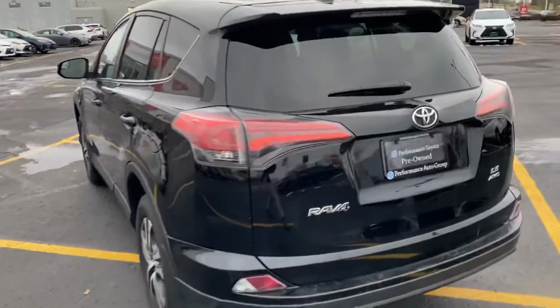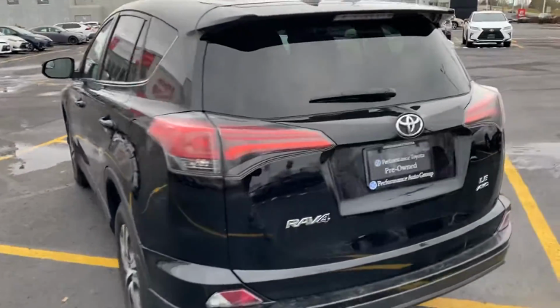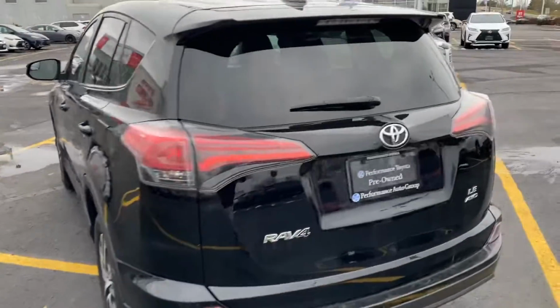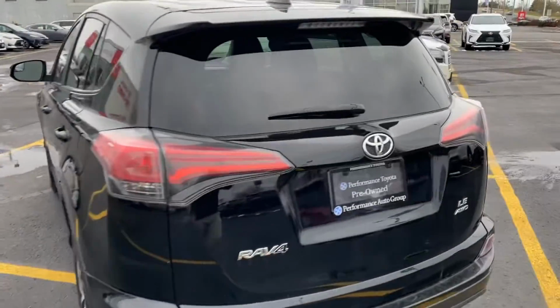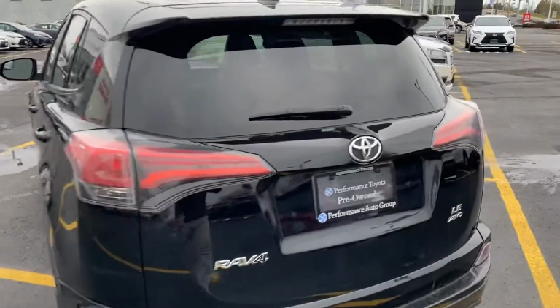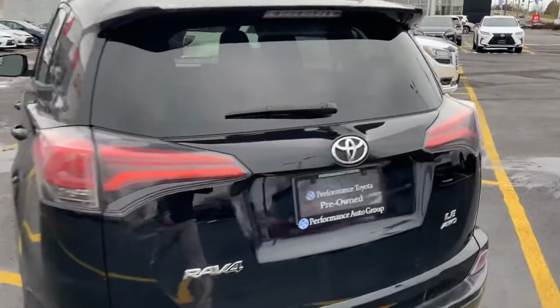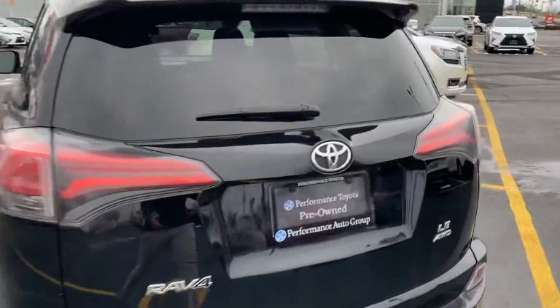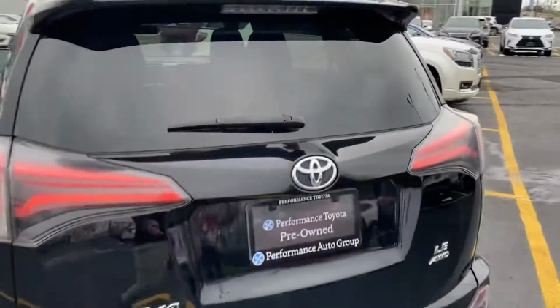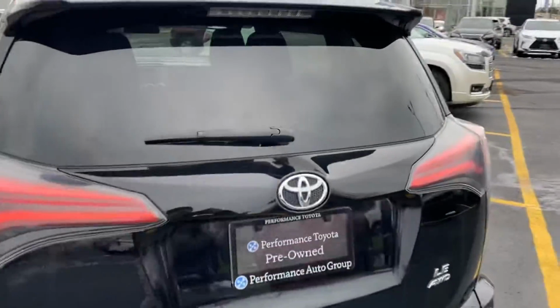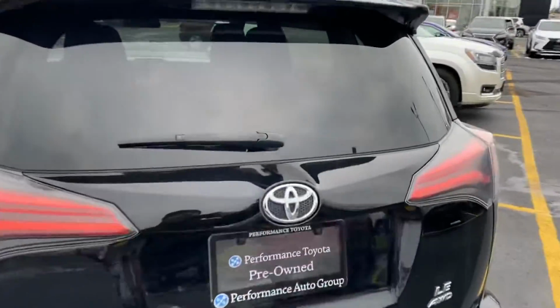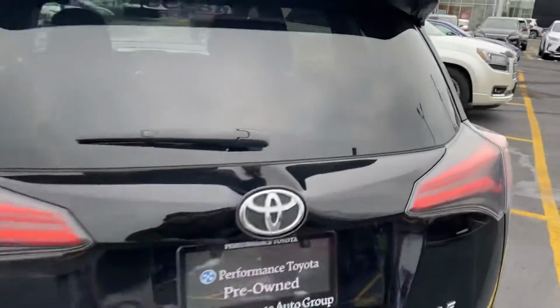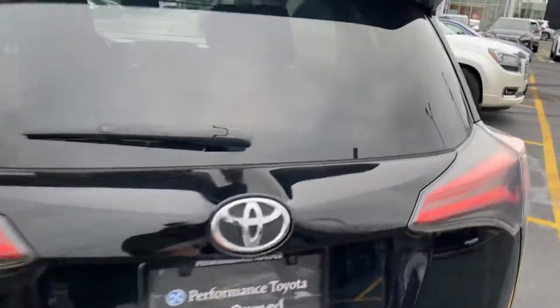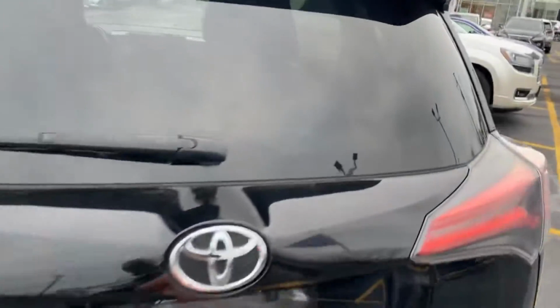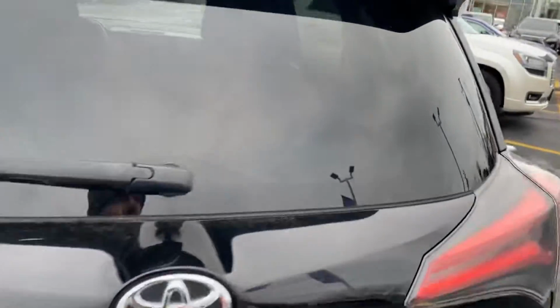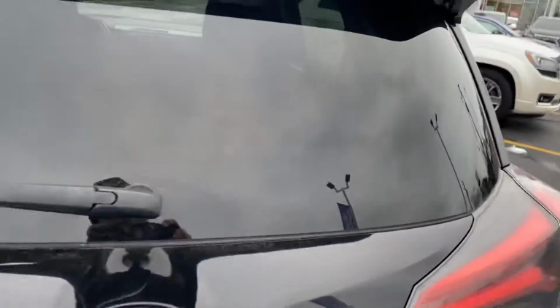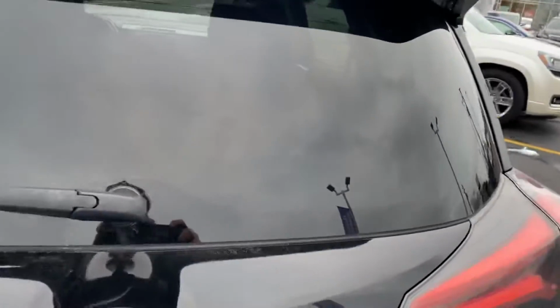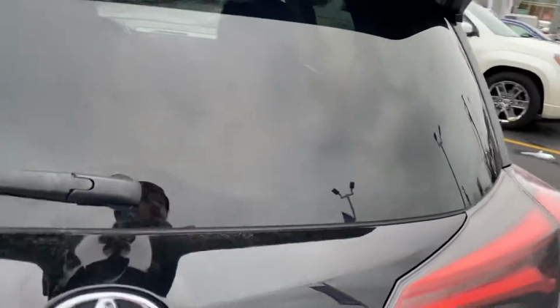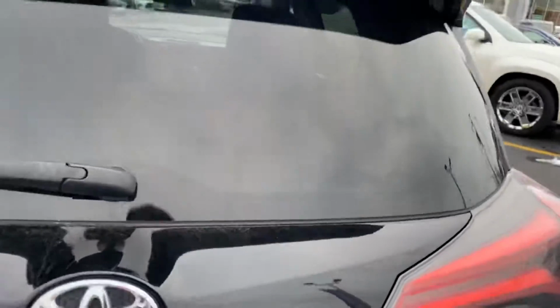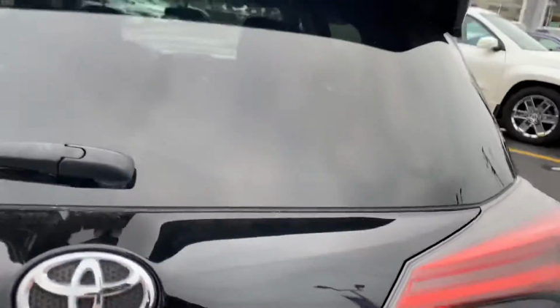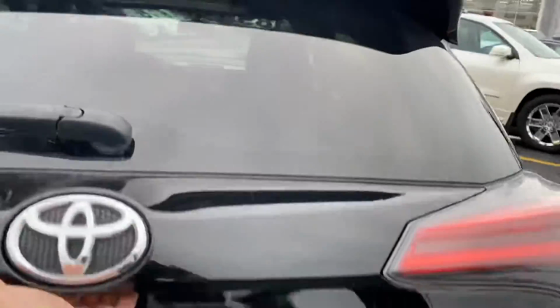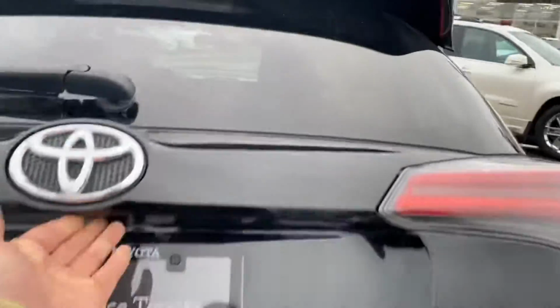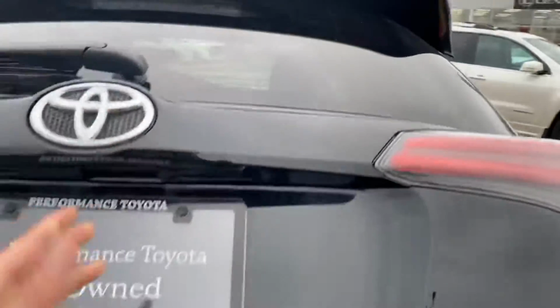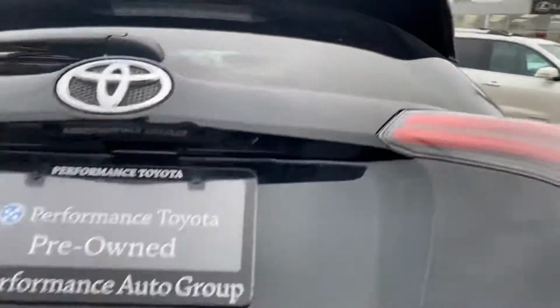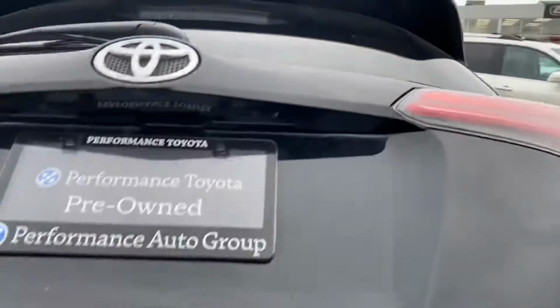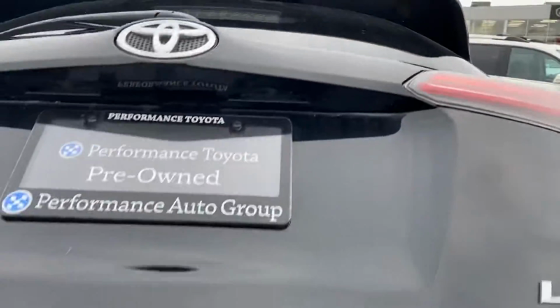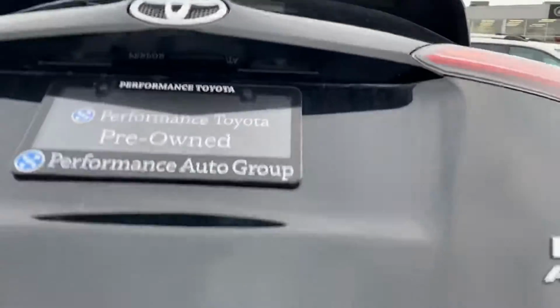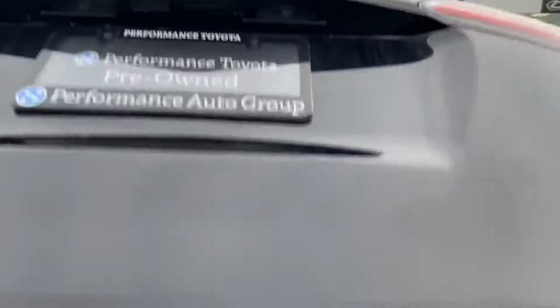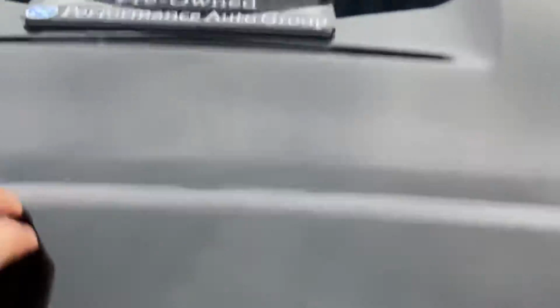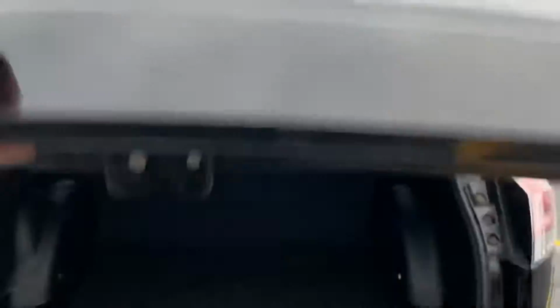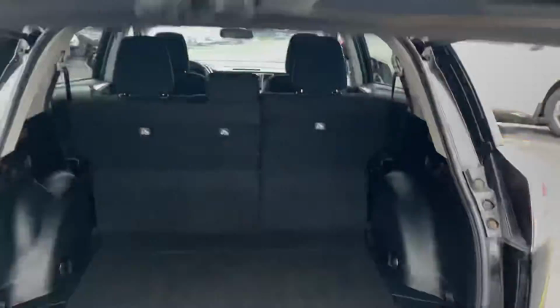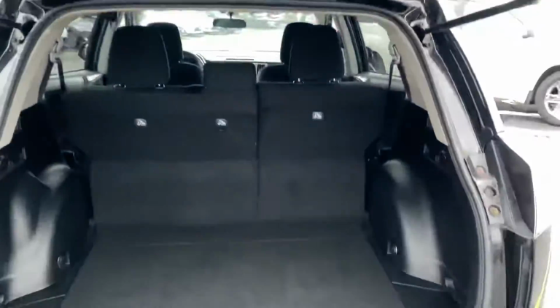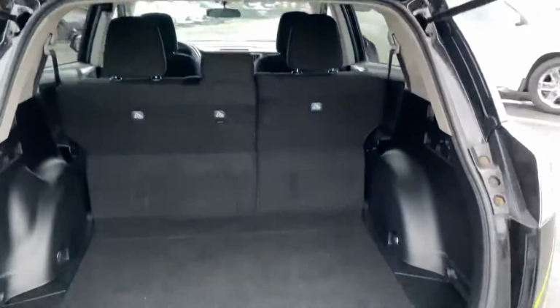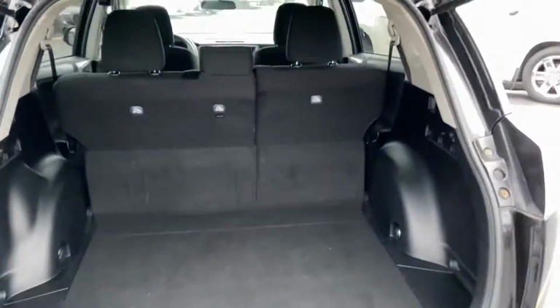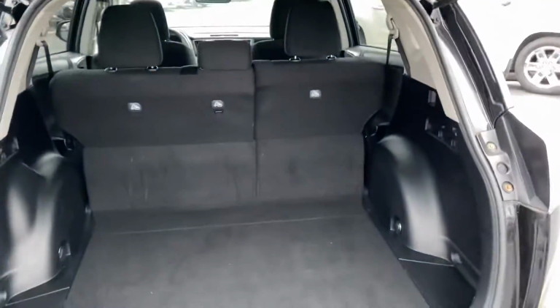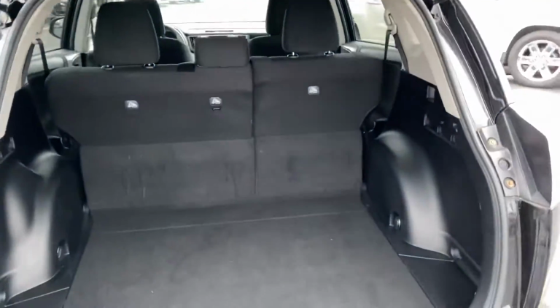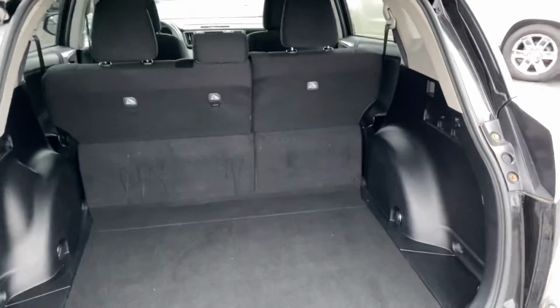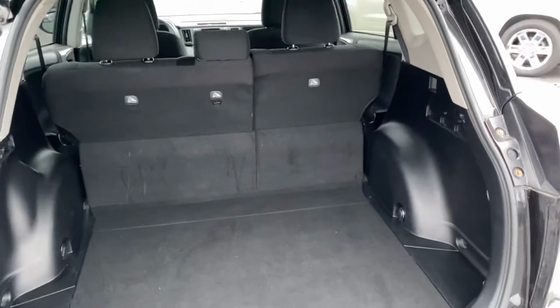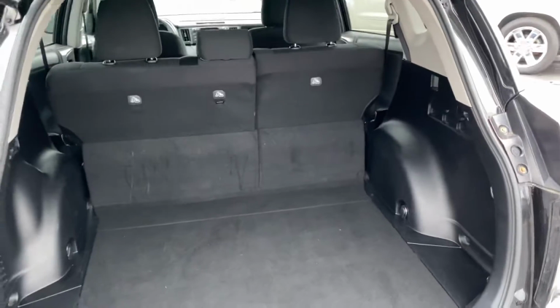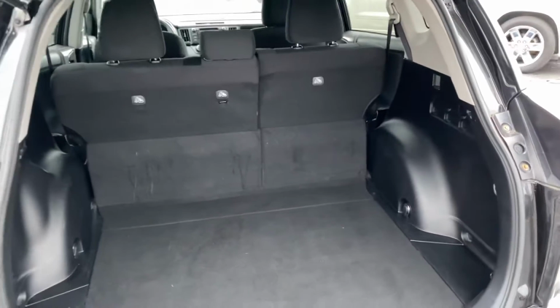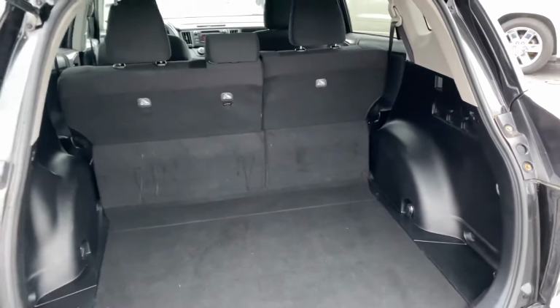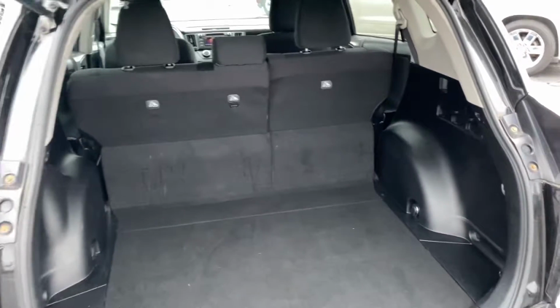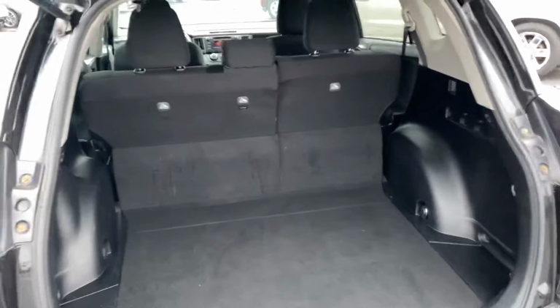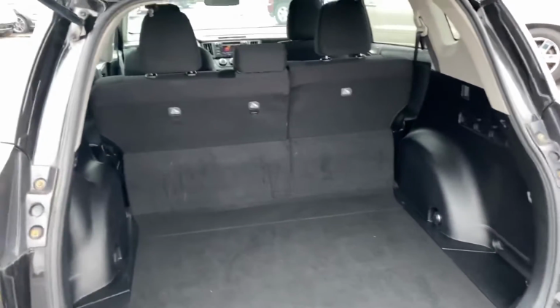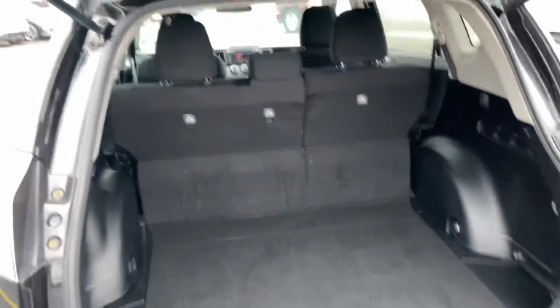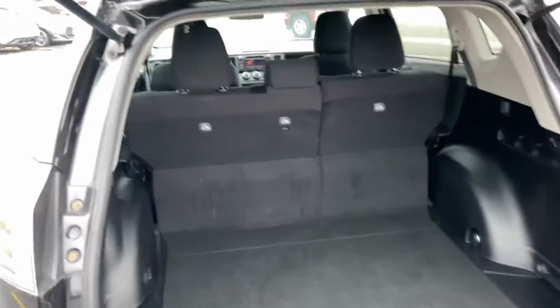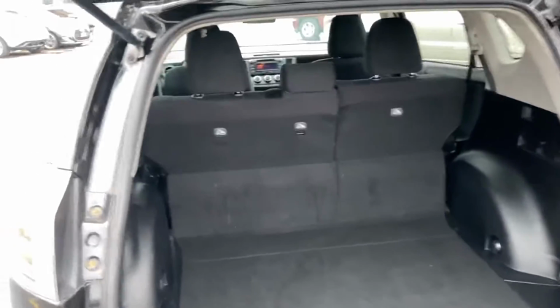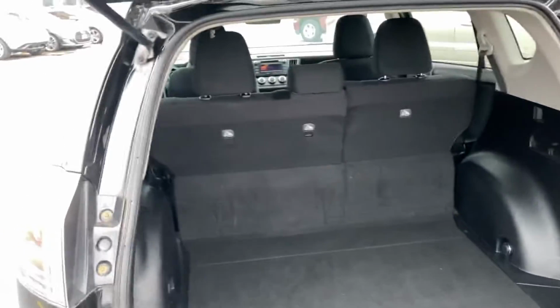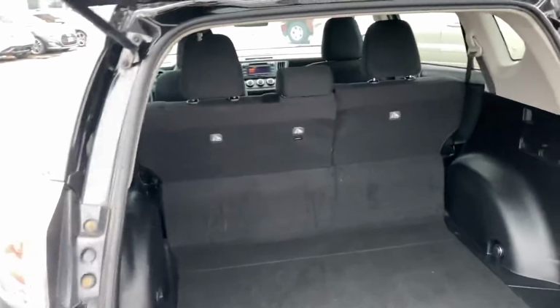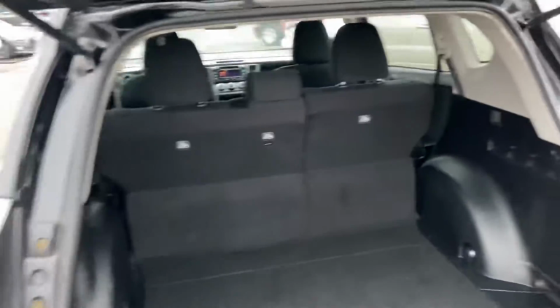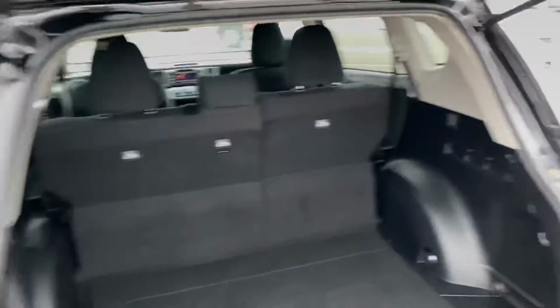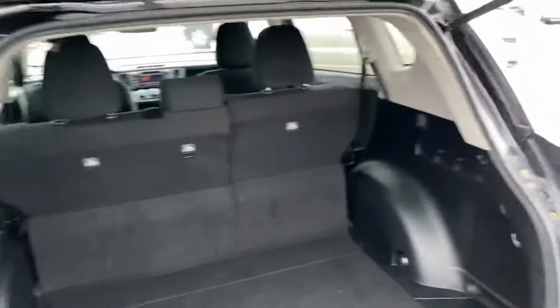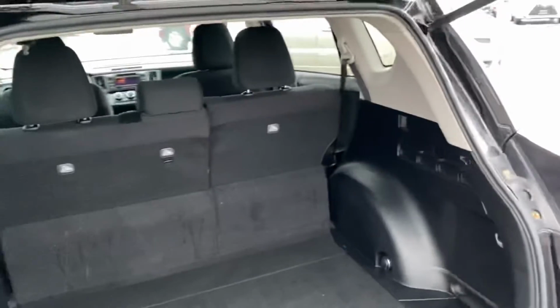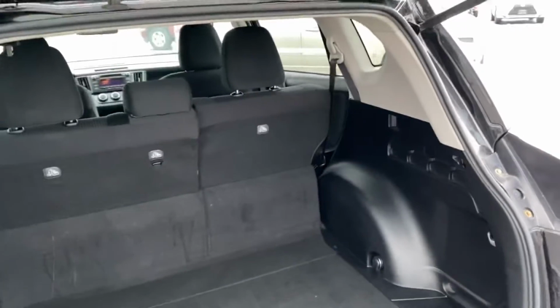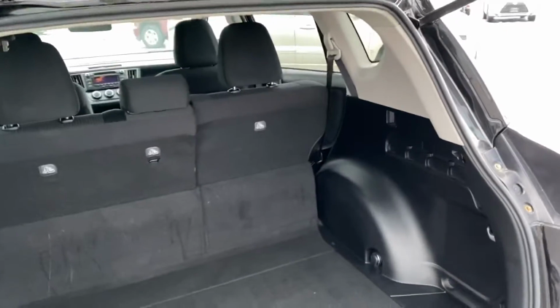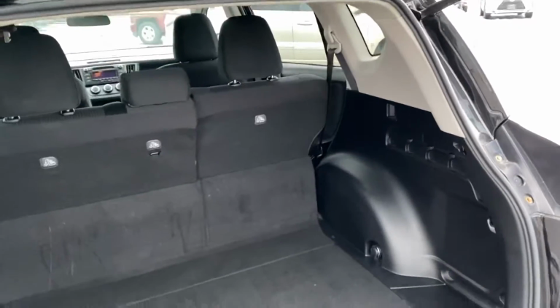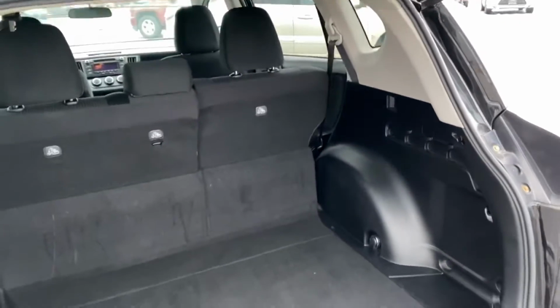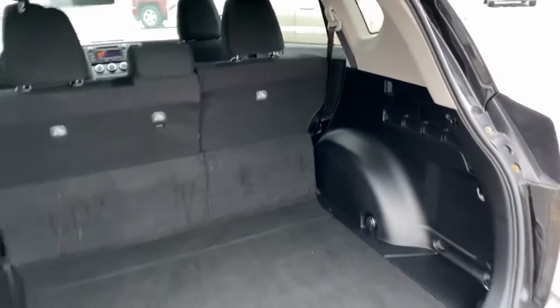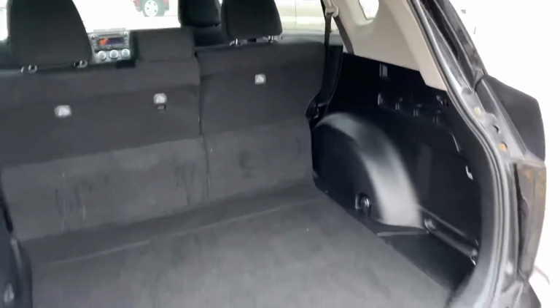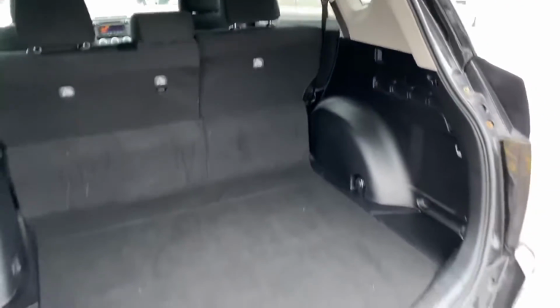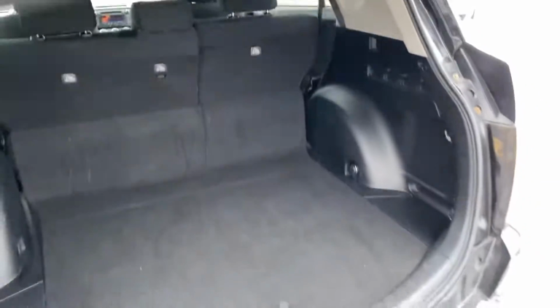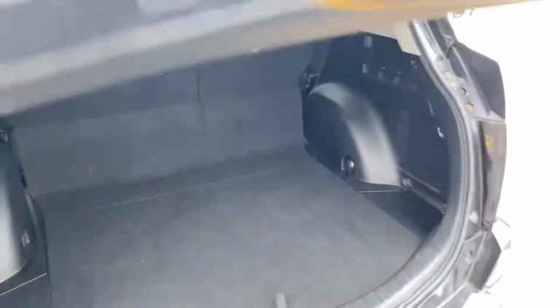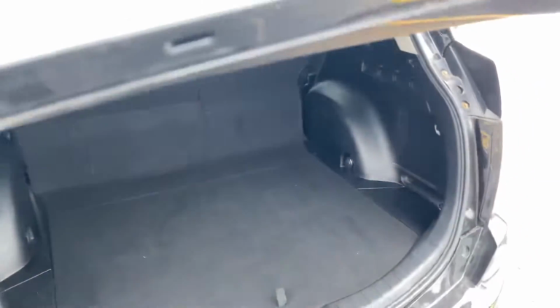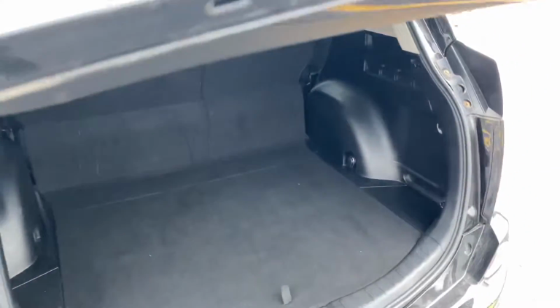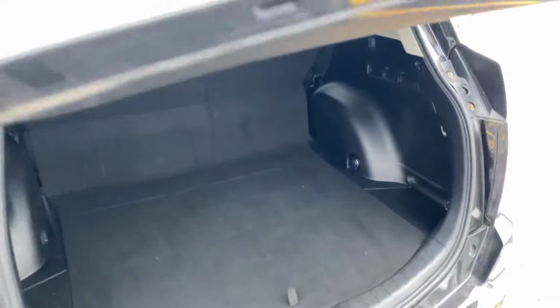As with all RAV4s, it does come equipped with a very large, spacious trunk with the 60-40 fold-down seating as well.